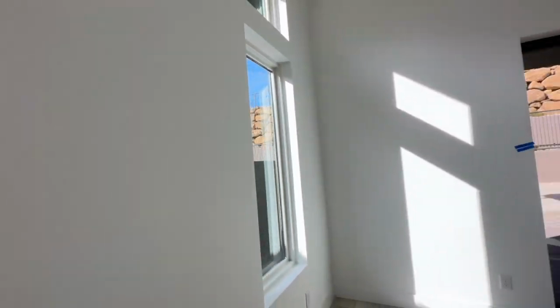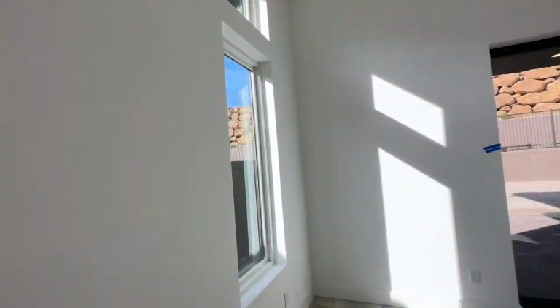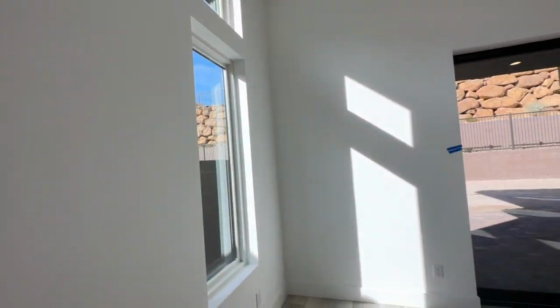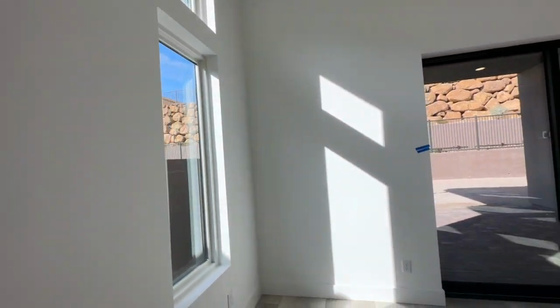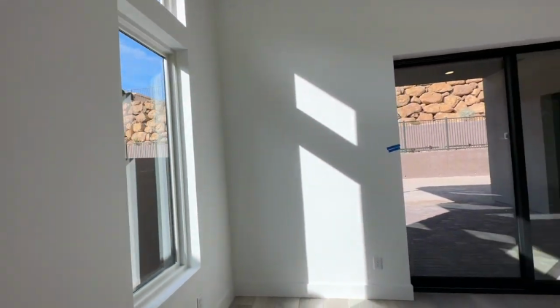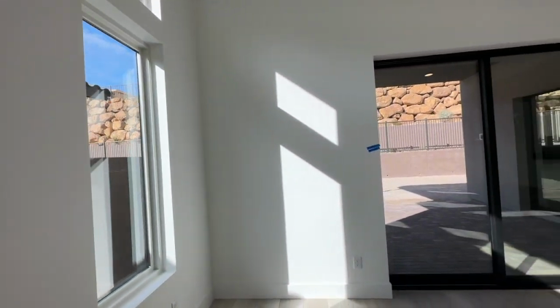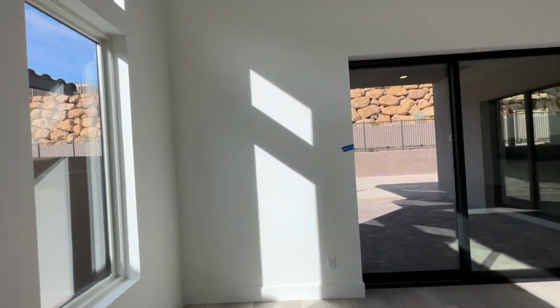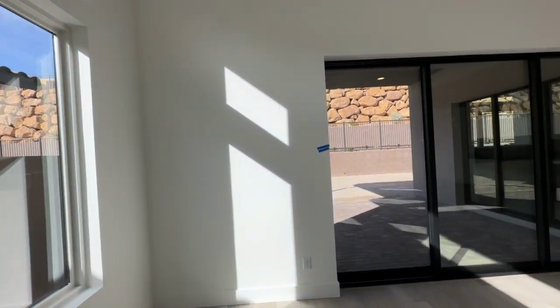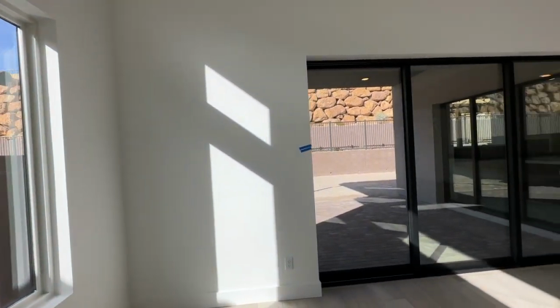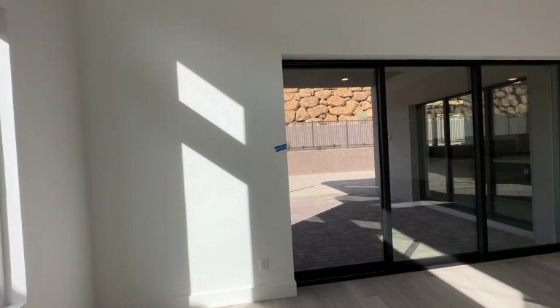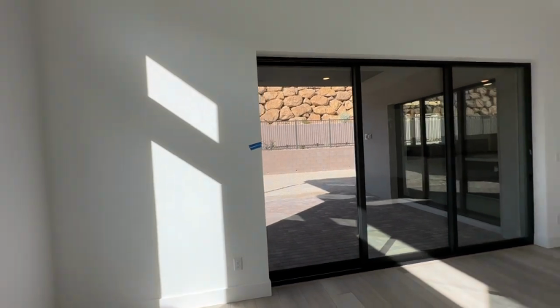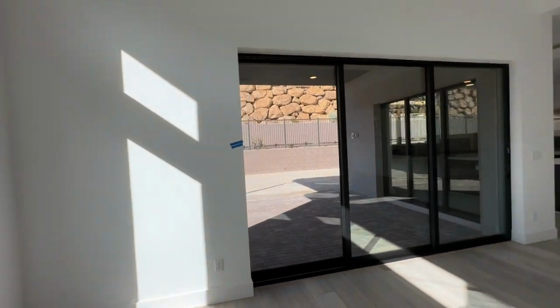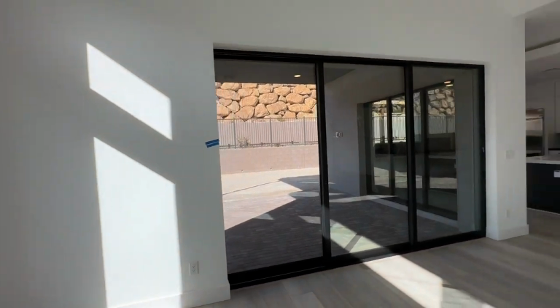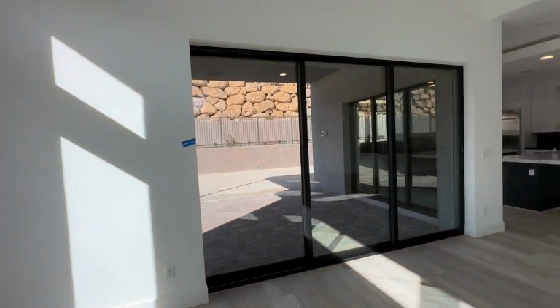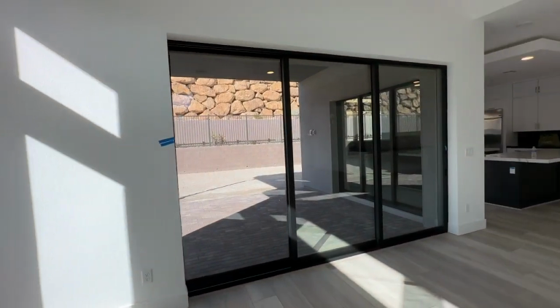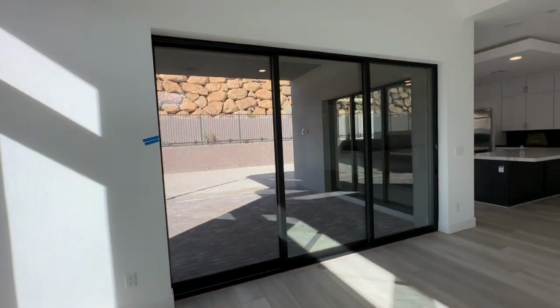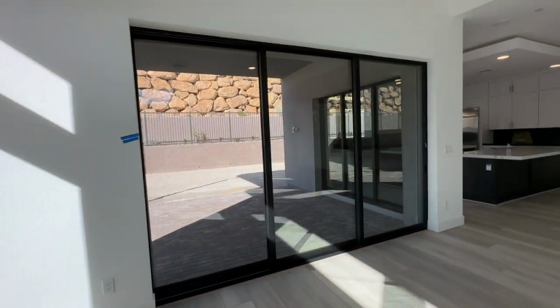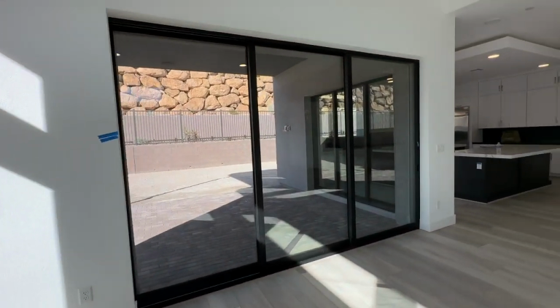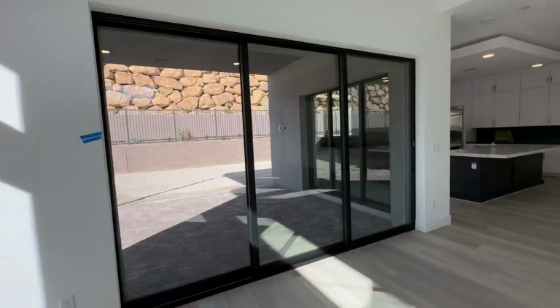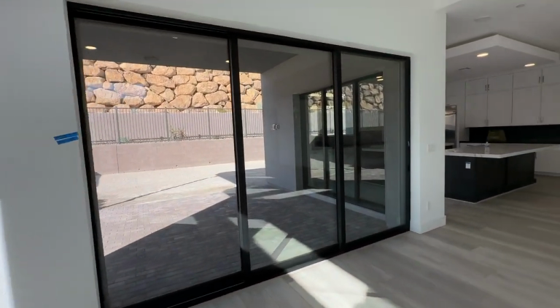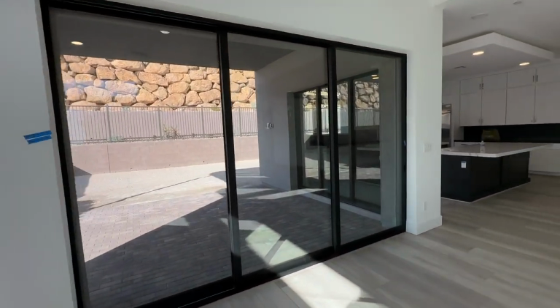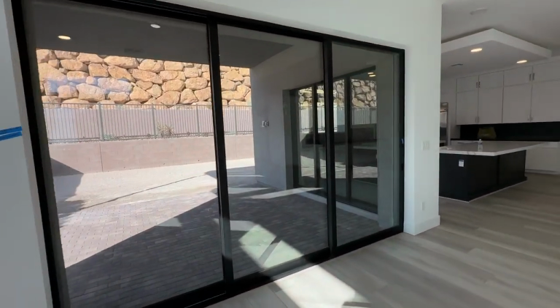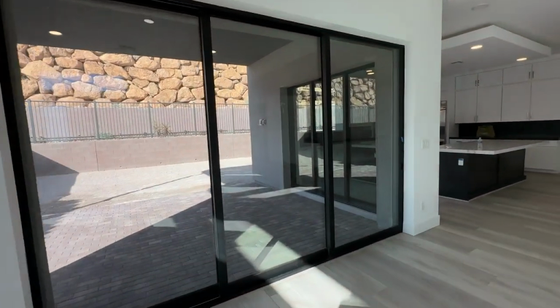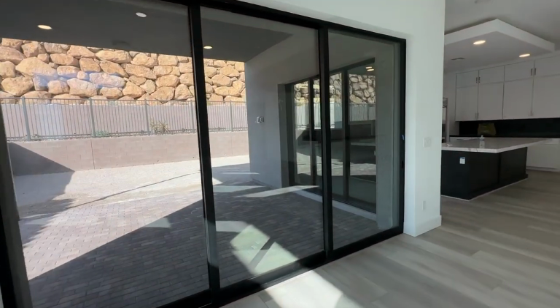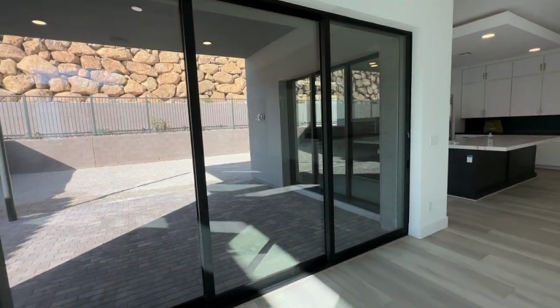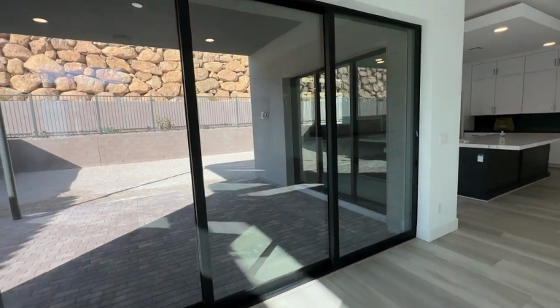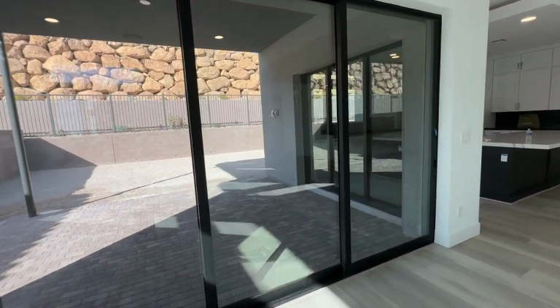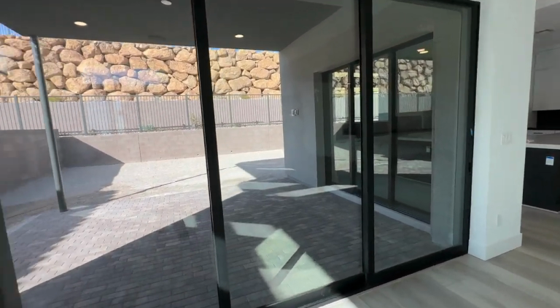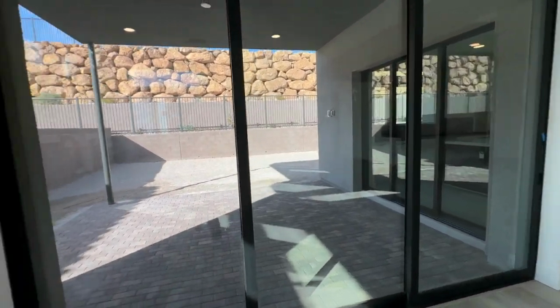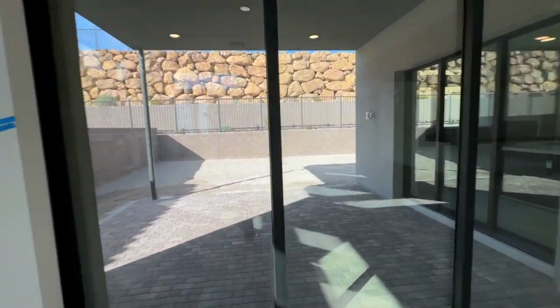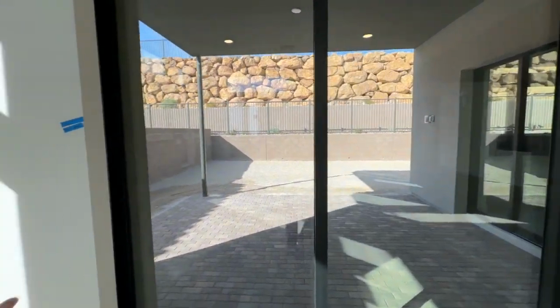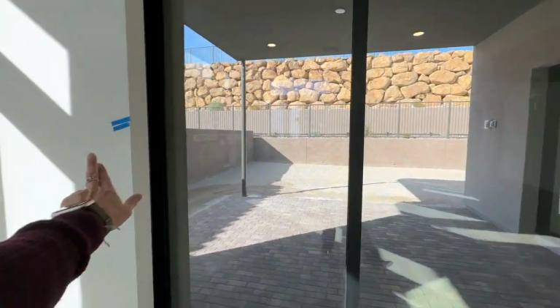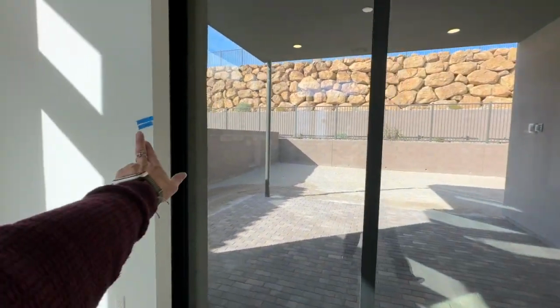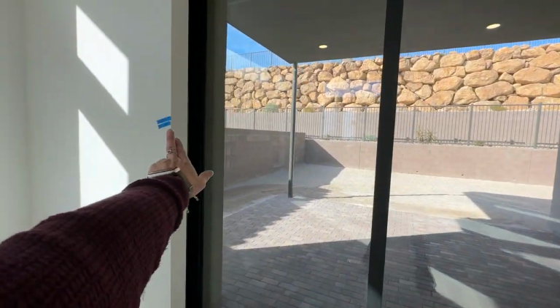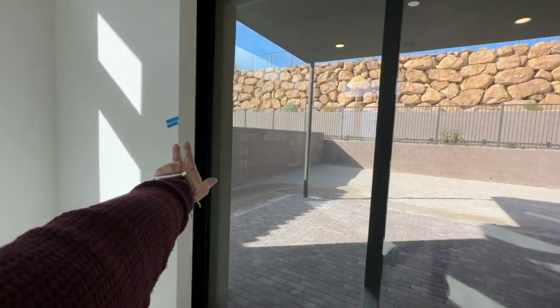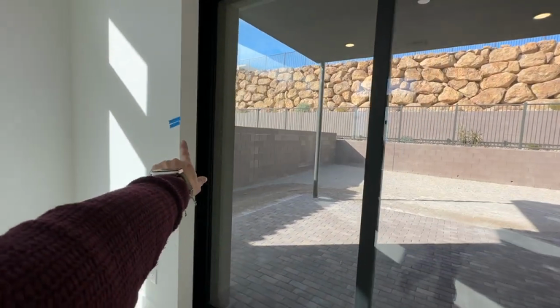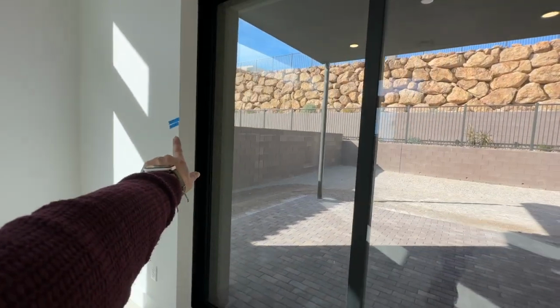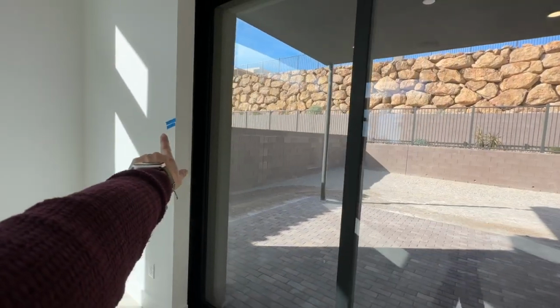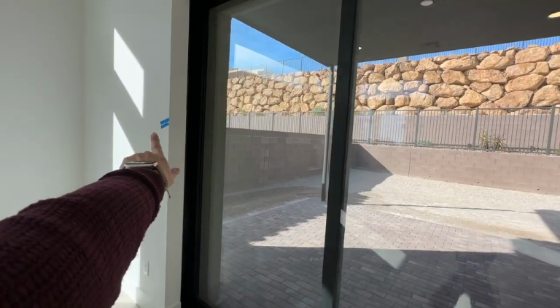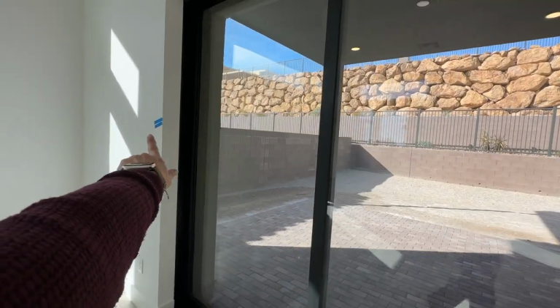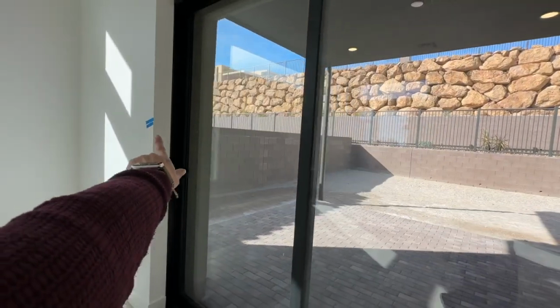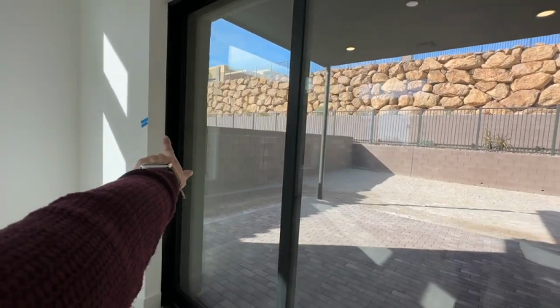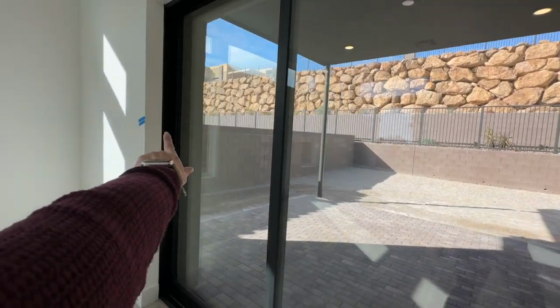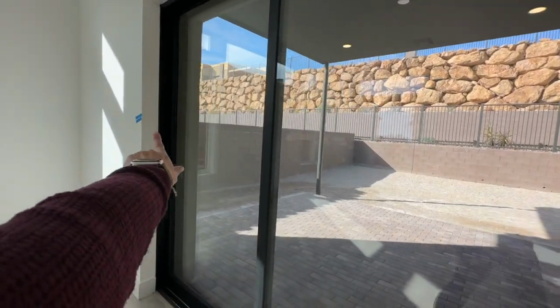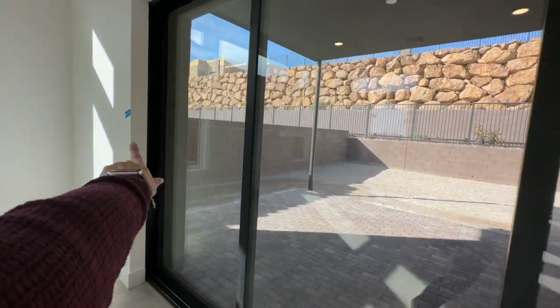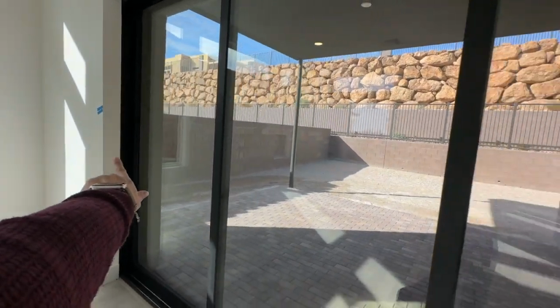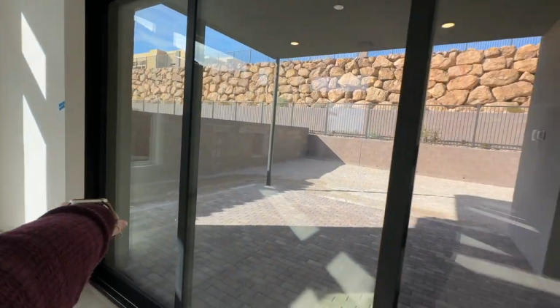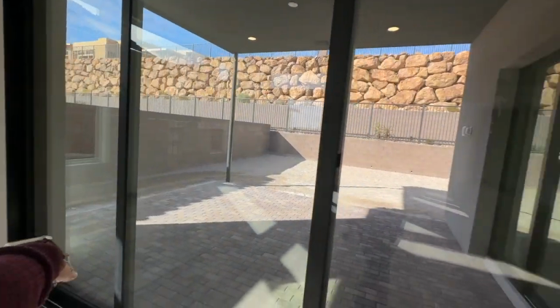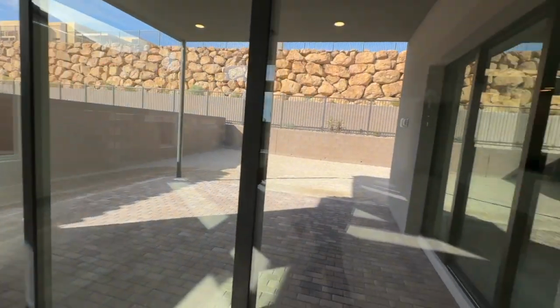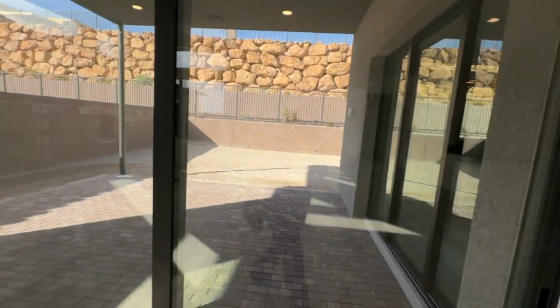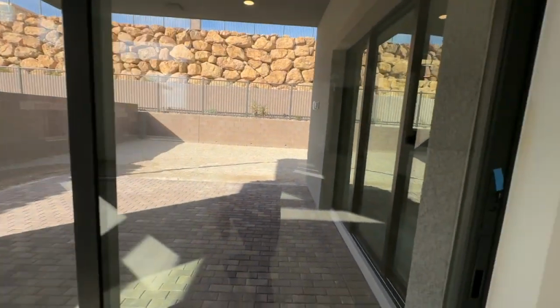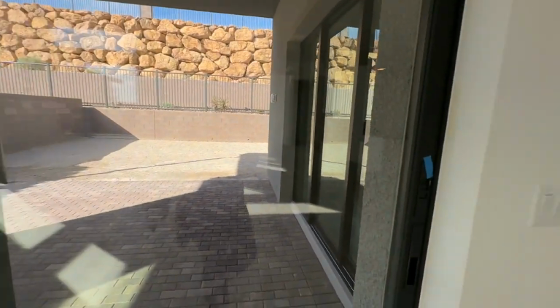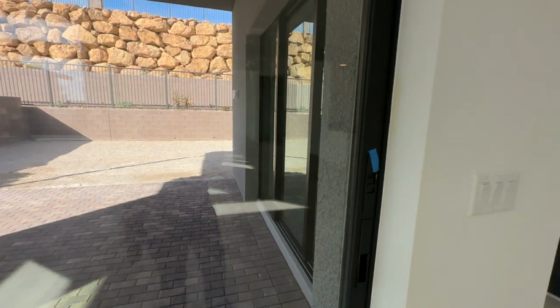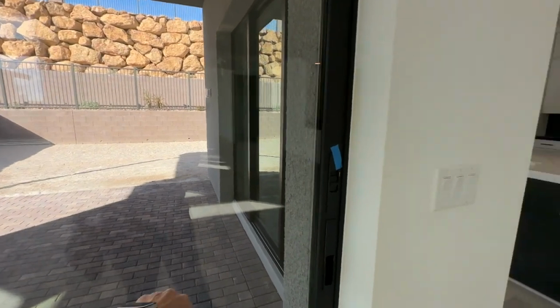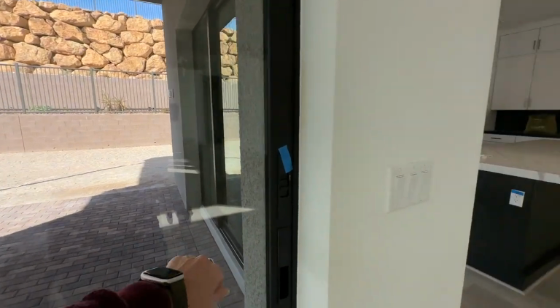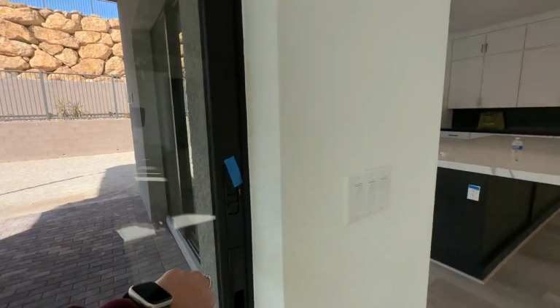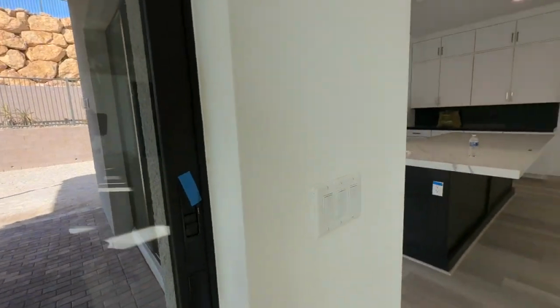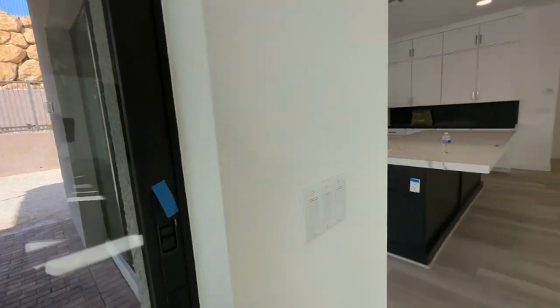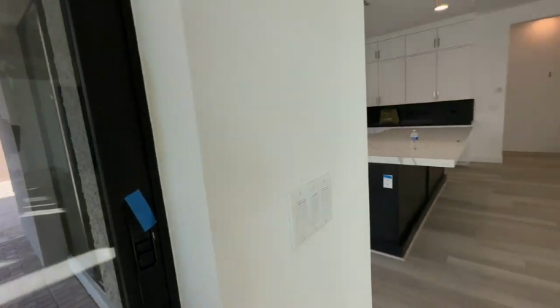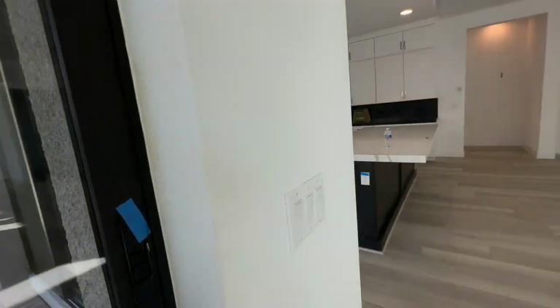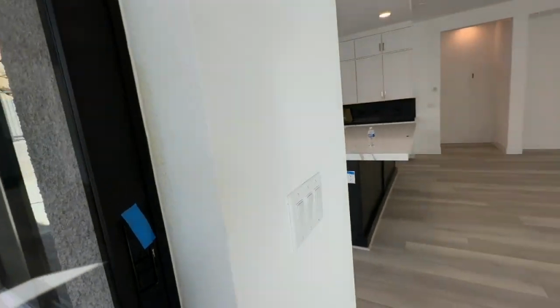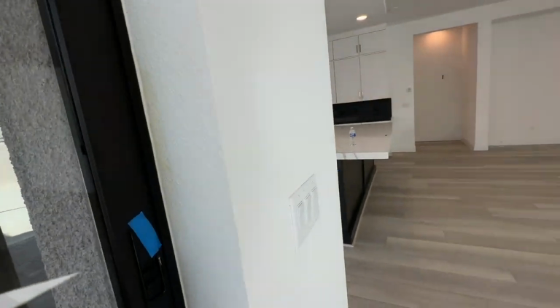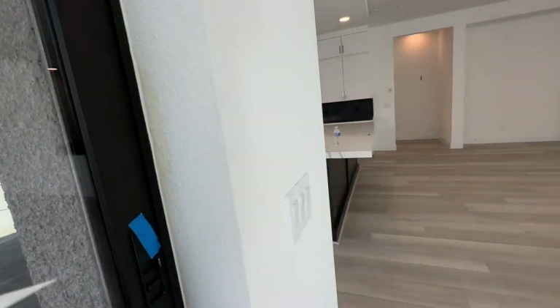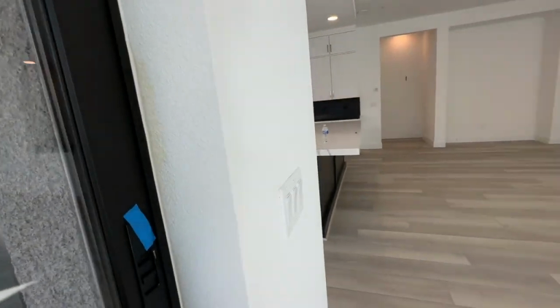The nice thing about these sliders is that they go tri-fold — they fold all the way into the door. It's a very cool feature and I like that it's black. I'll leave it cracked open so I can go outside to the backyard.